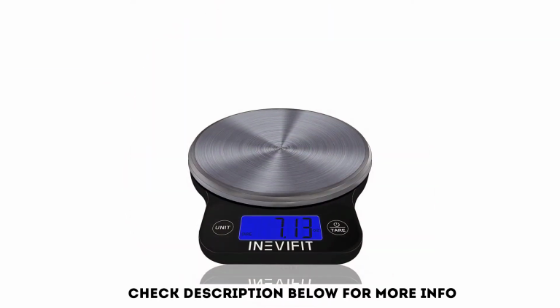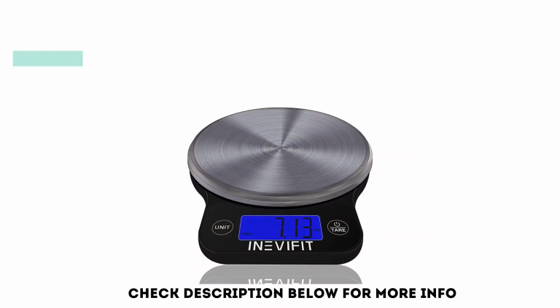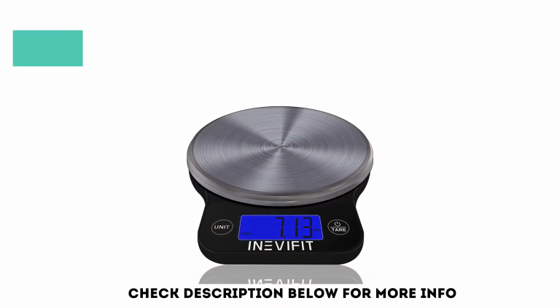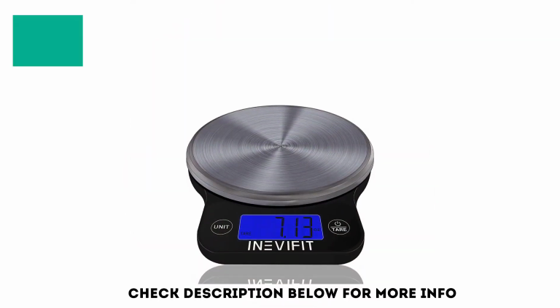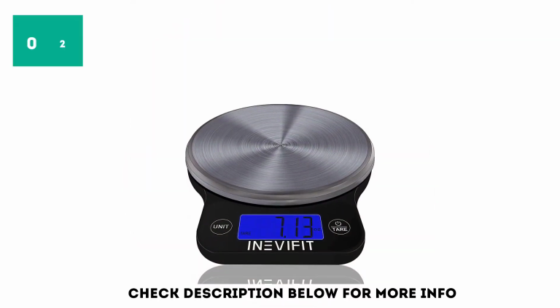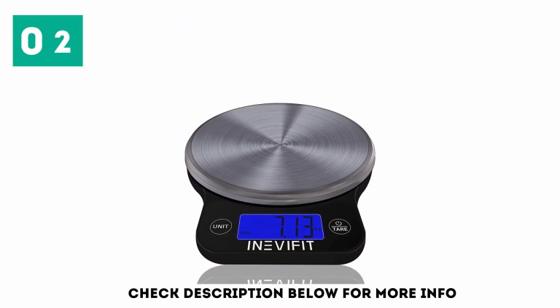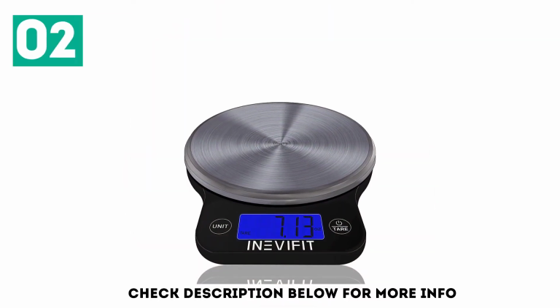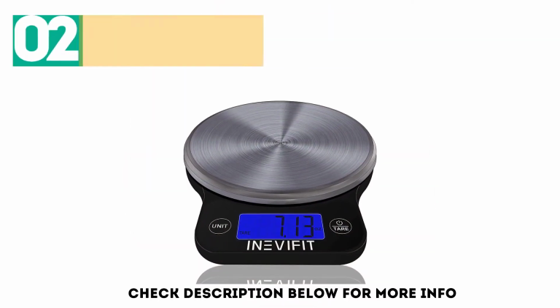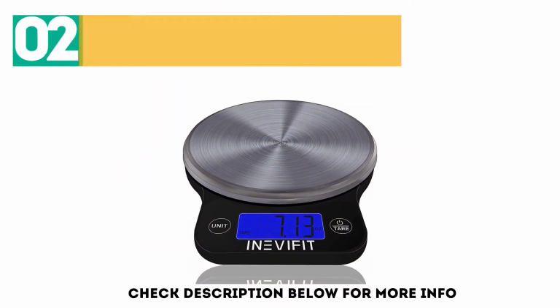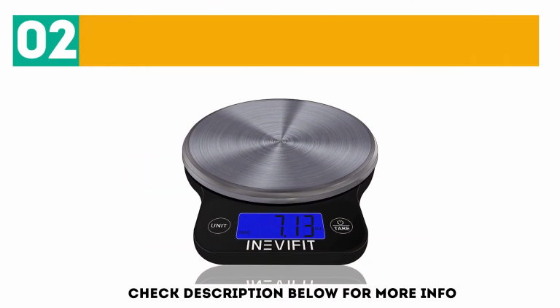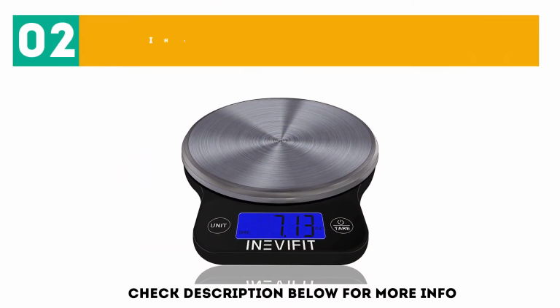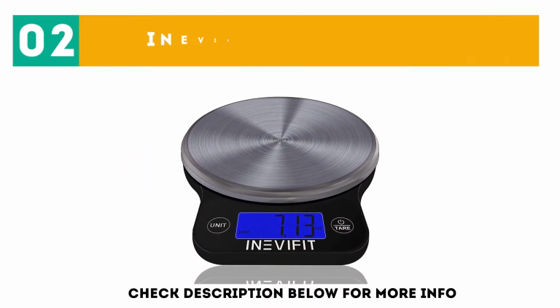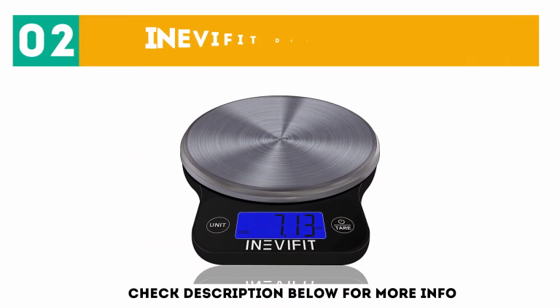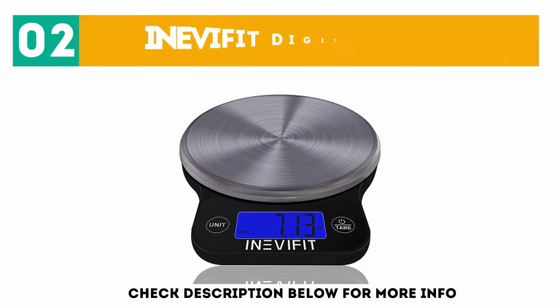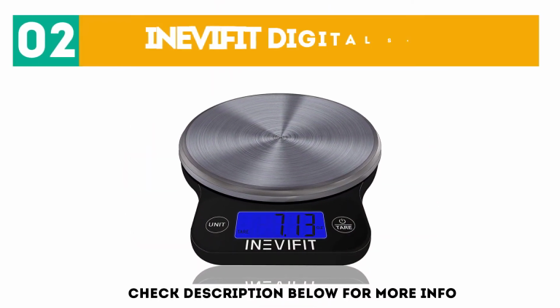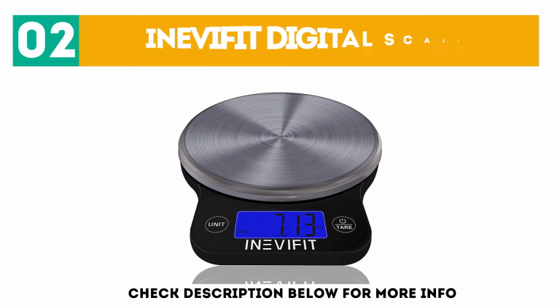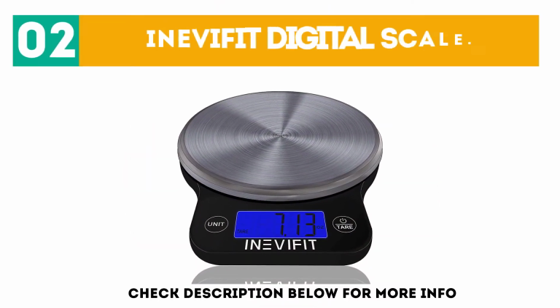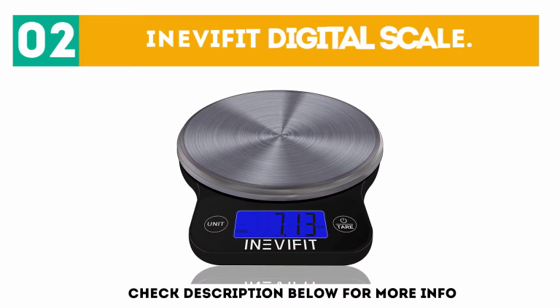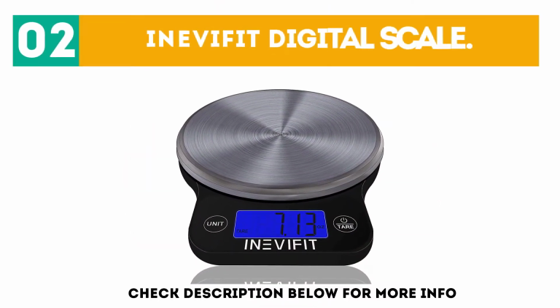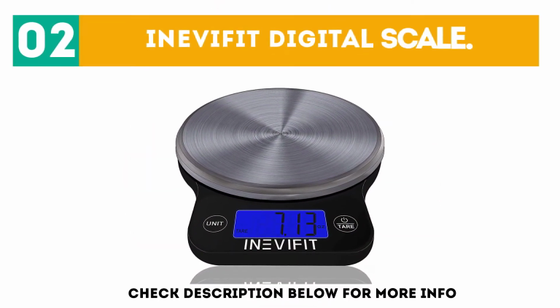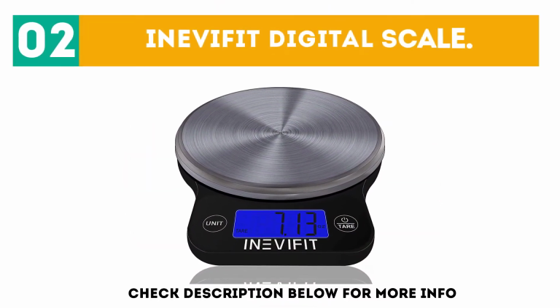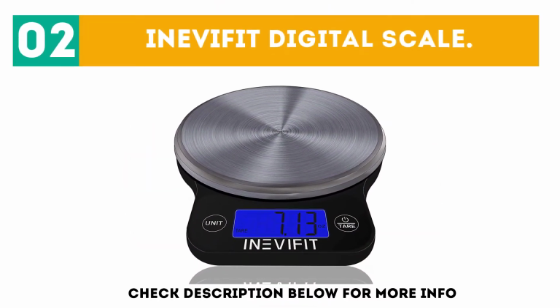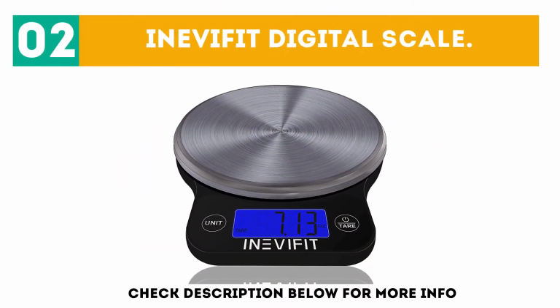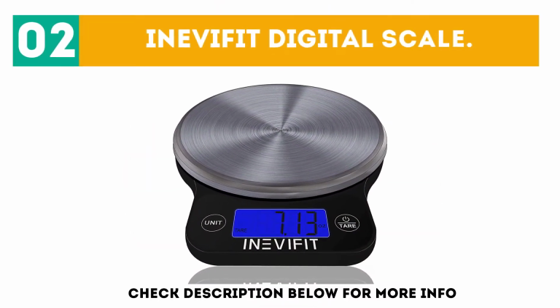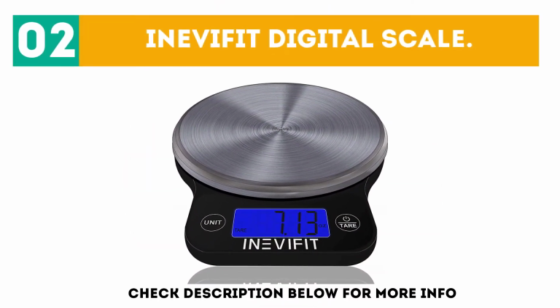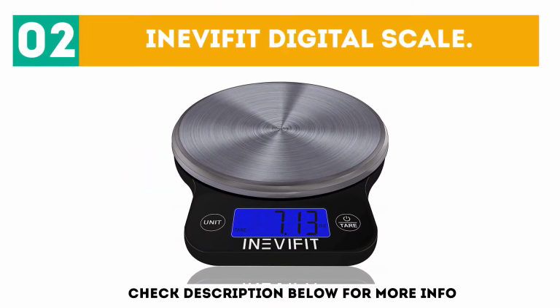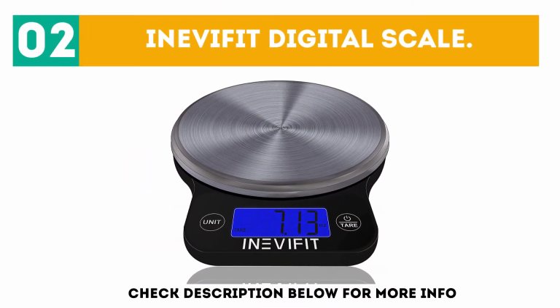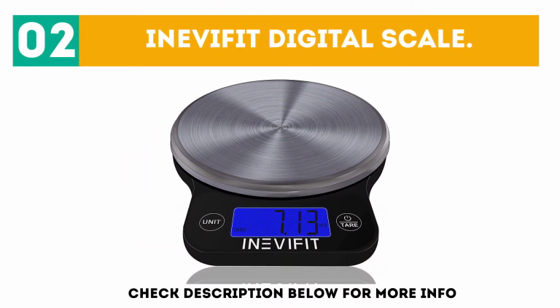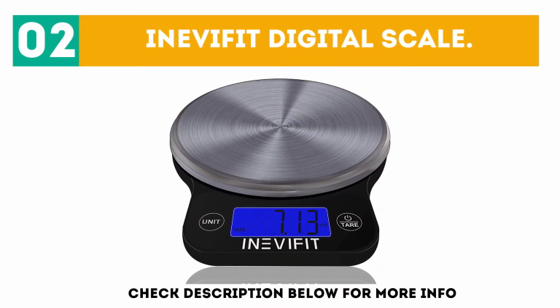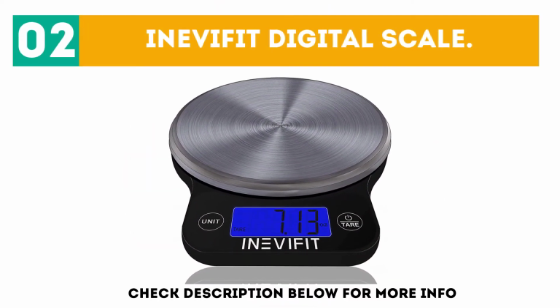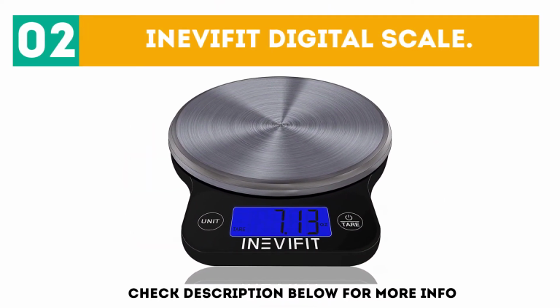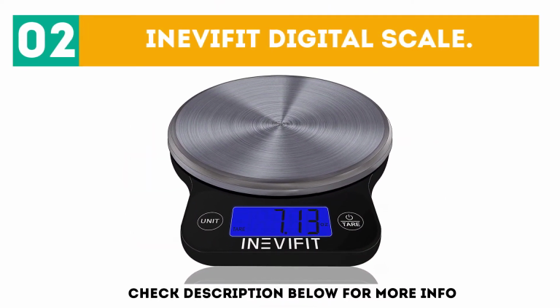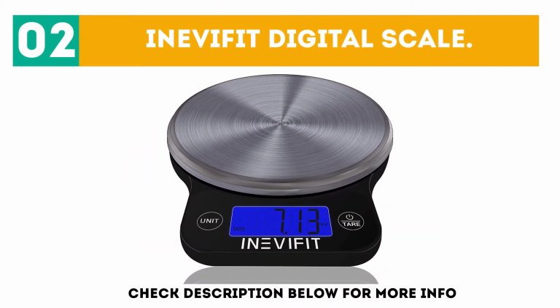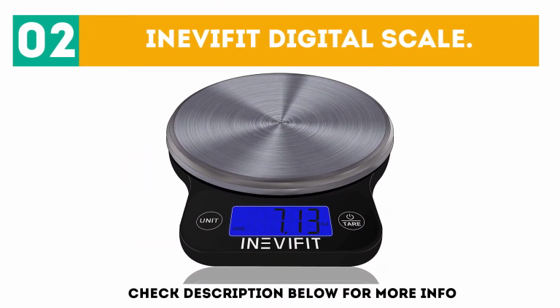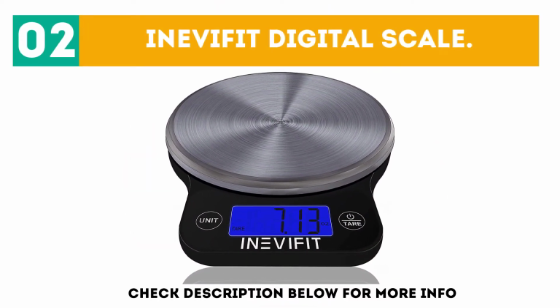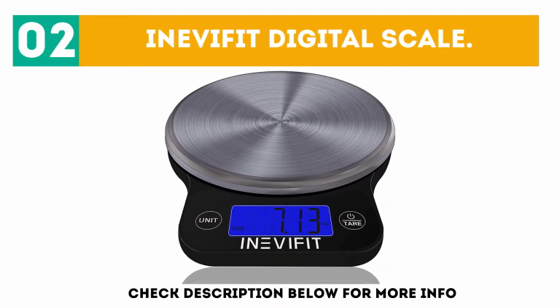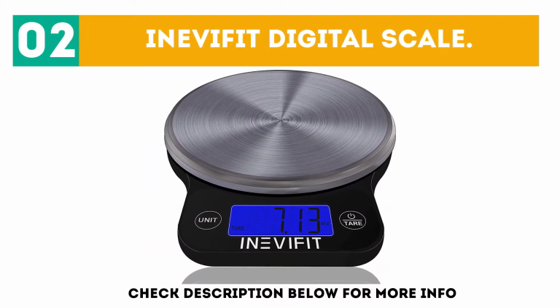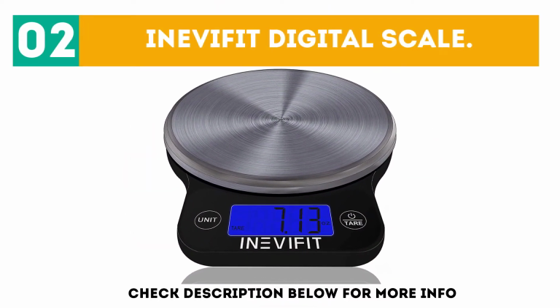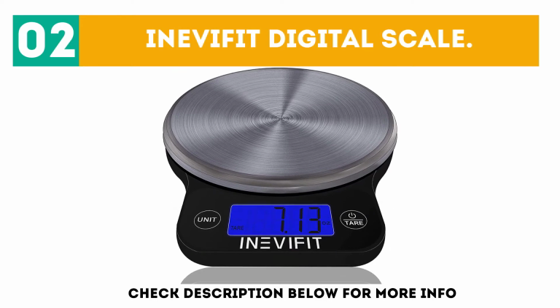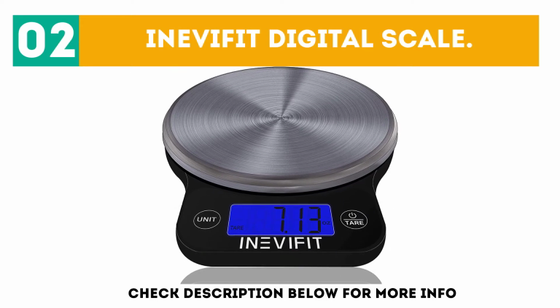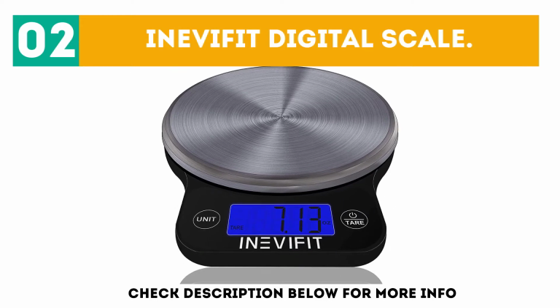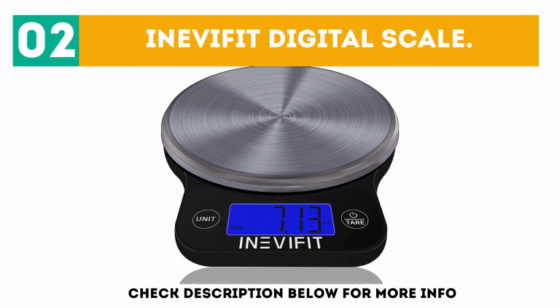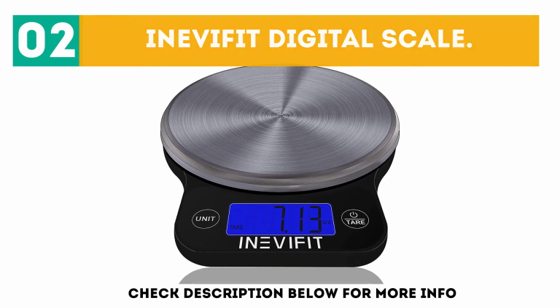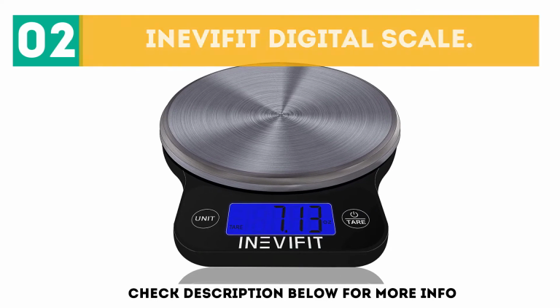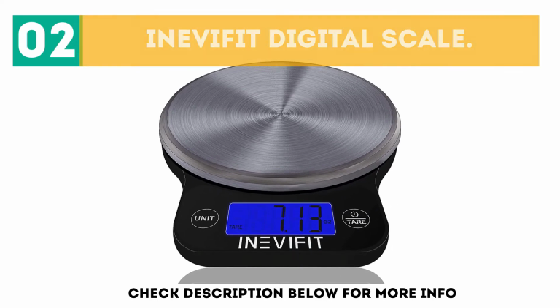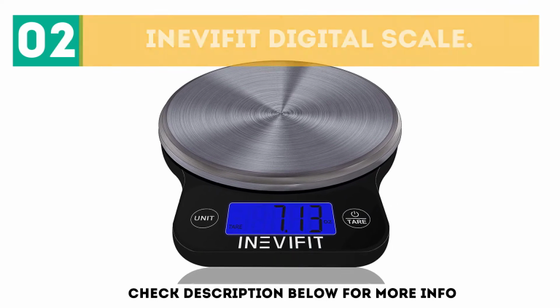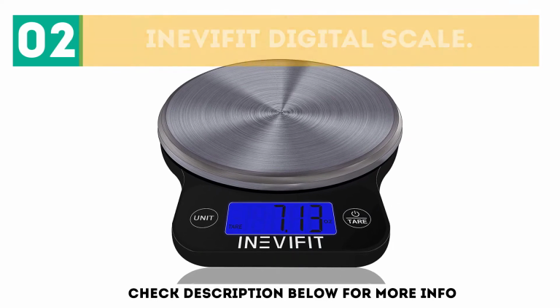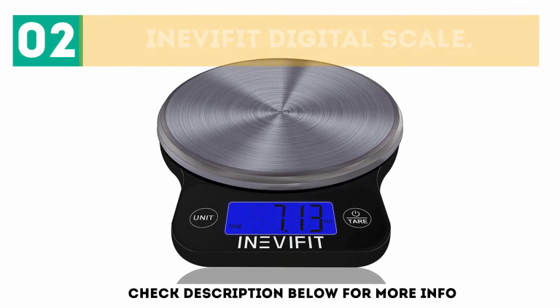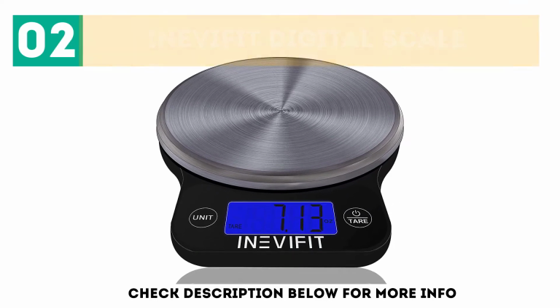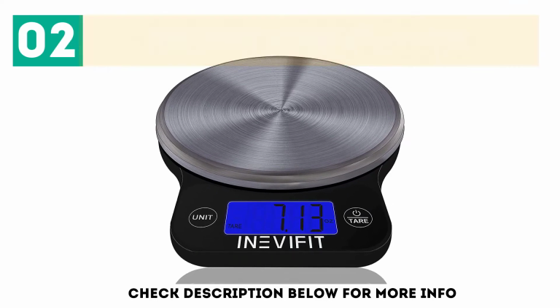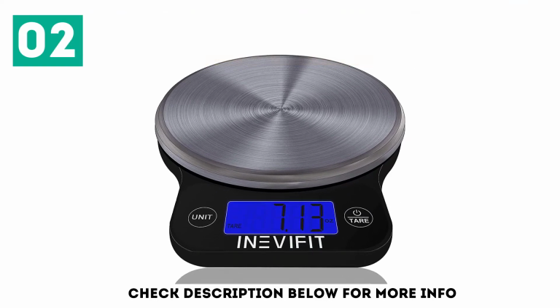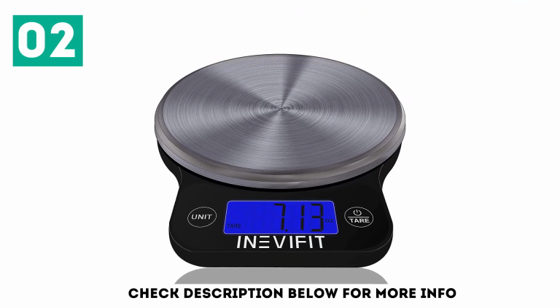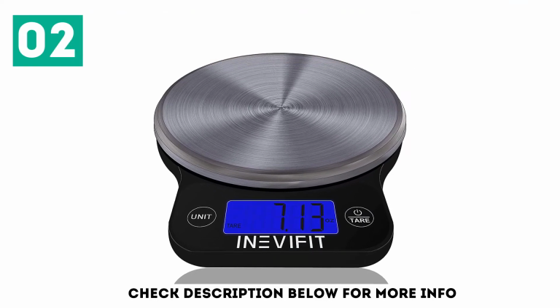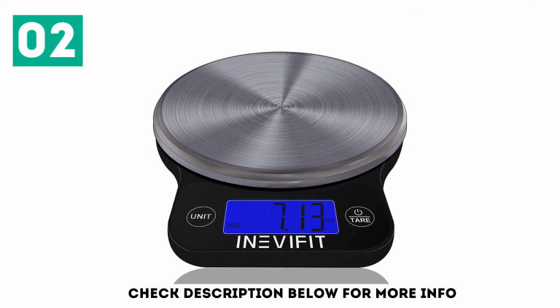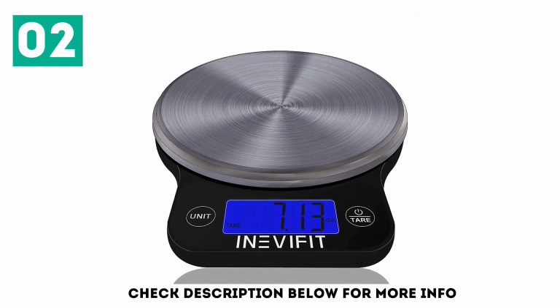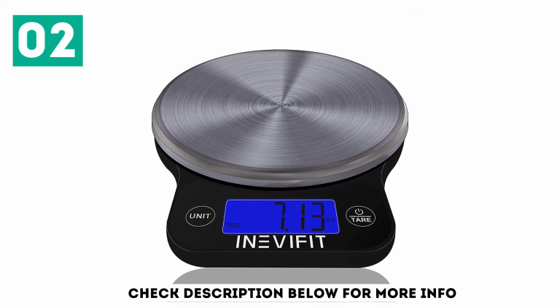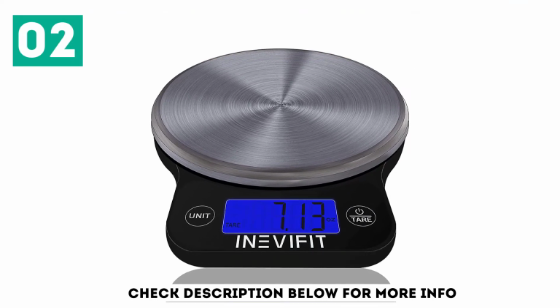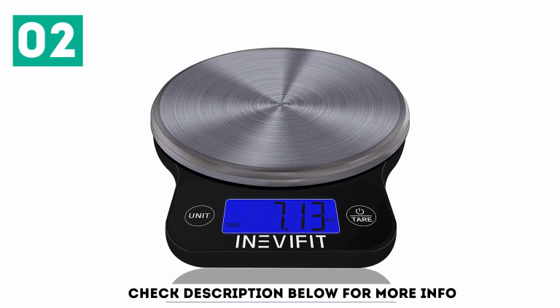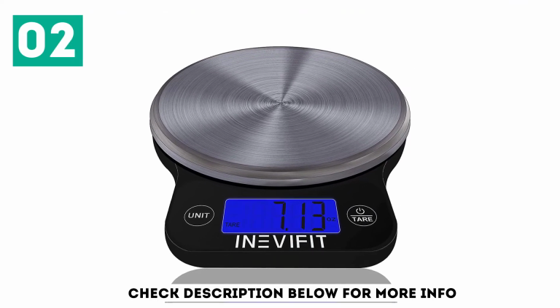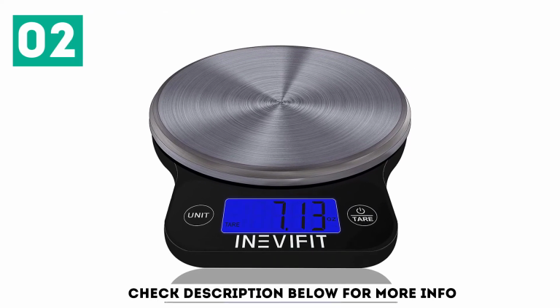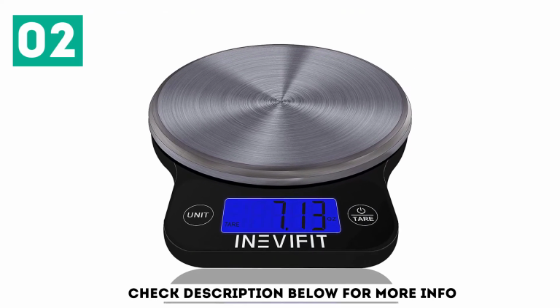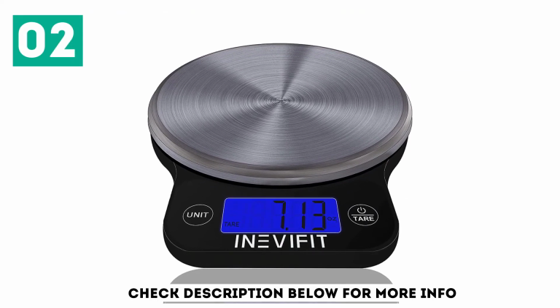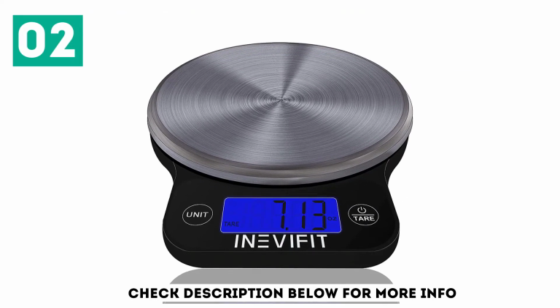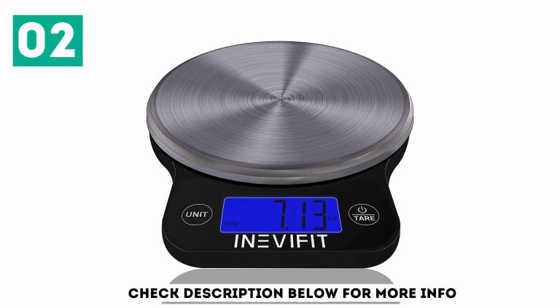At number 2: the InevaFit Digital Scale. The InevaFit Digital Scale is one of the highest quality products on this list.